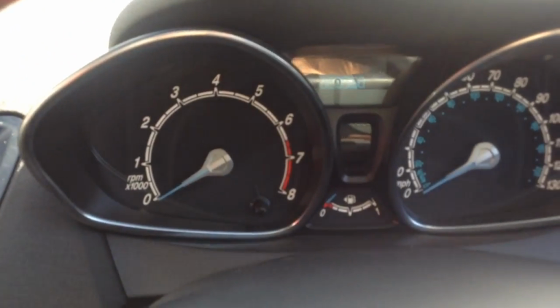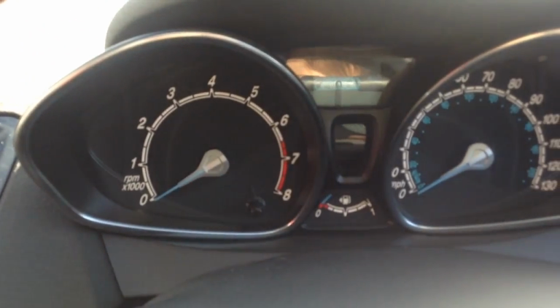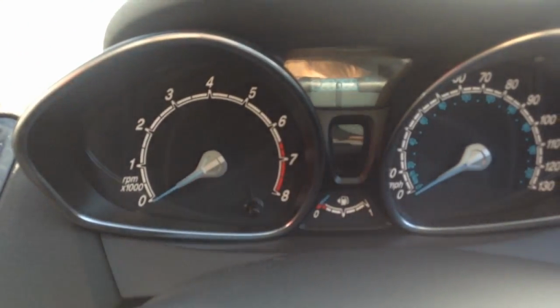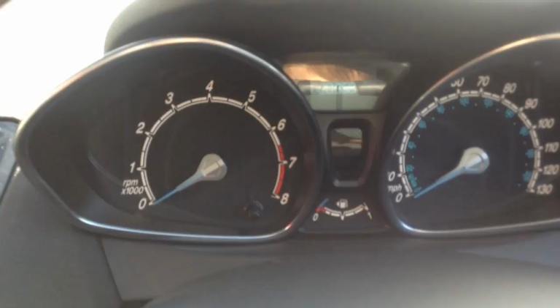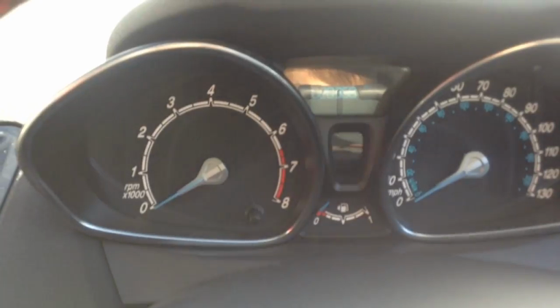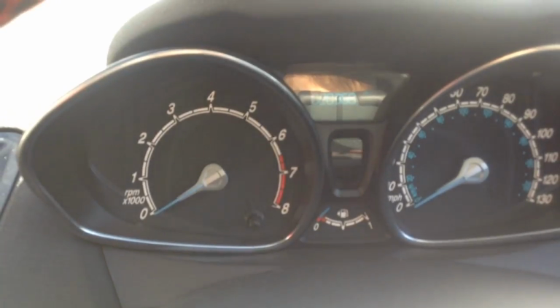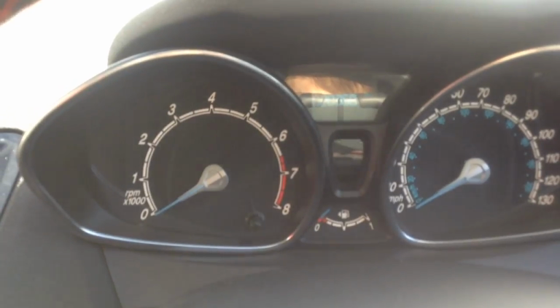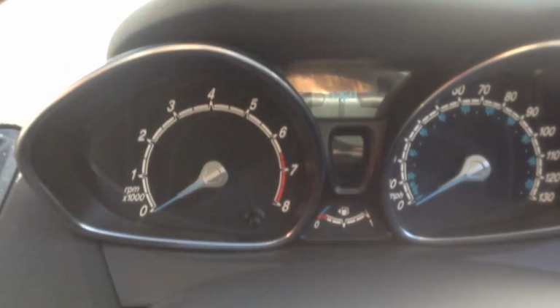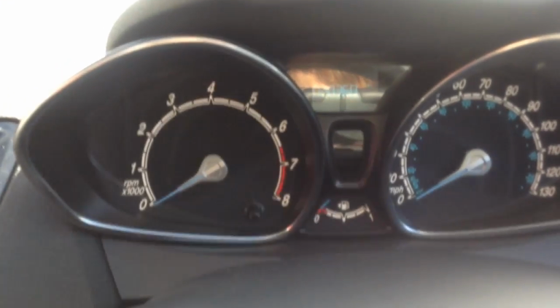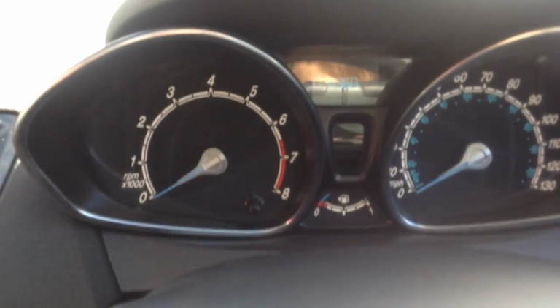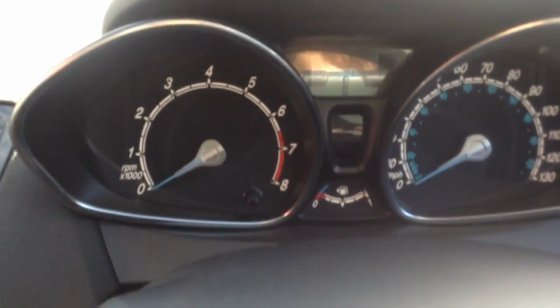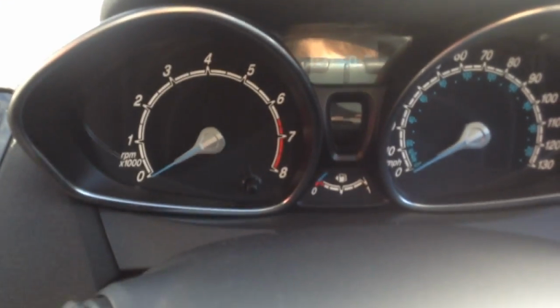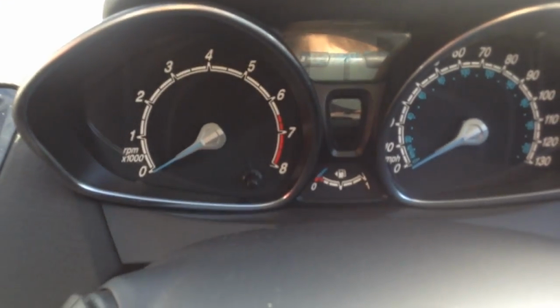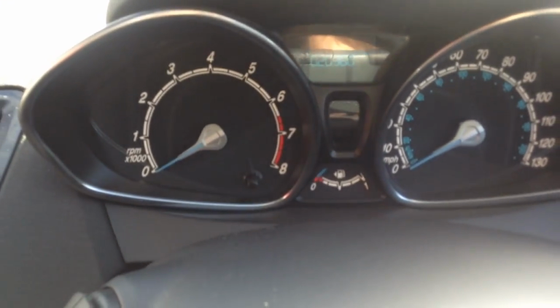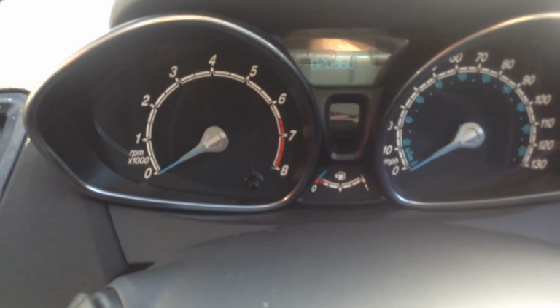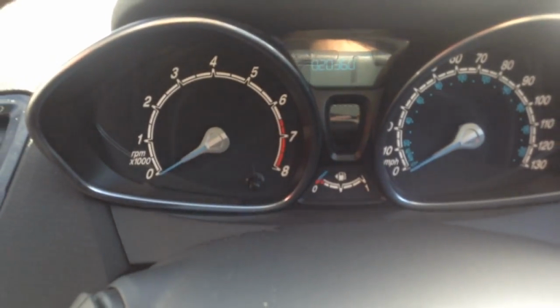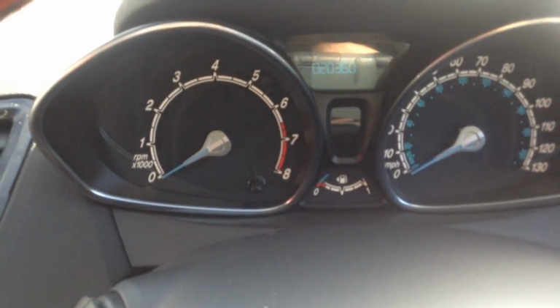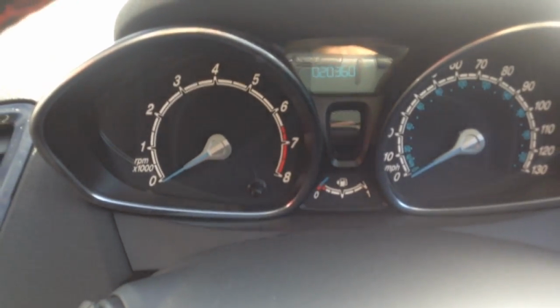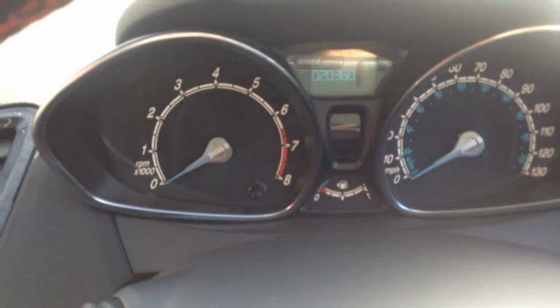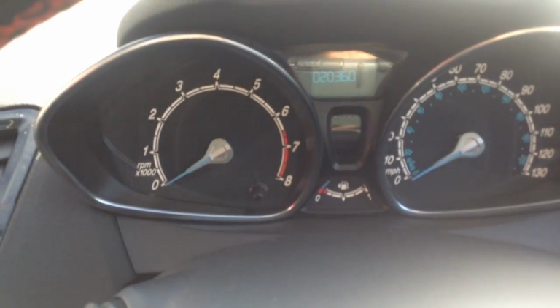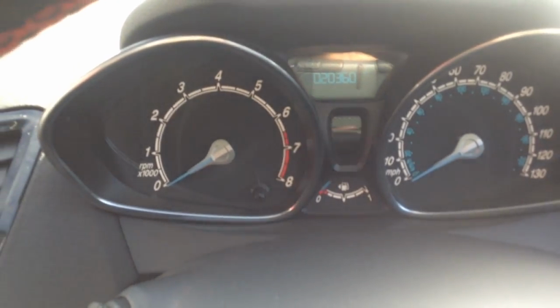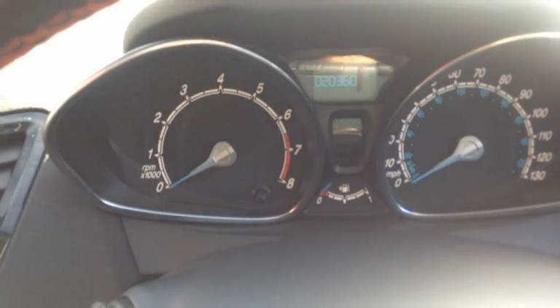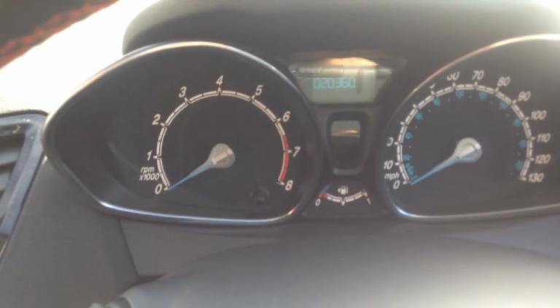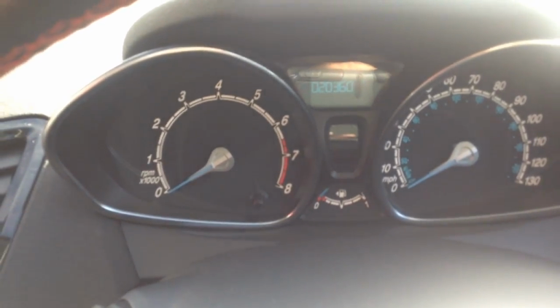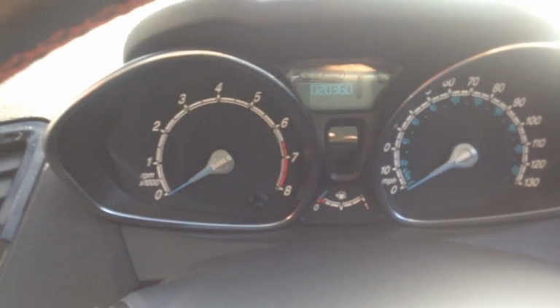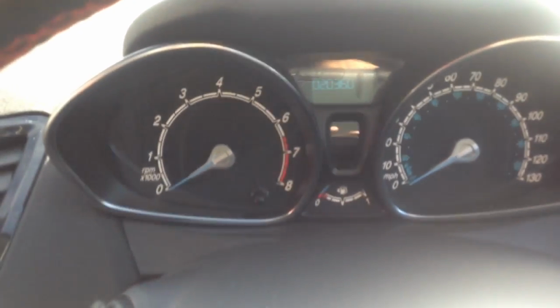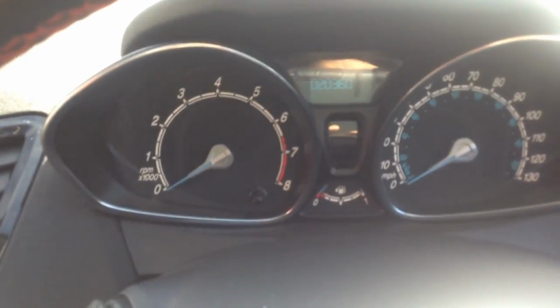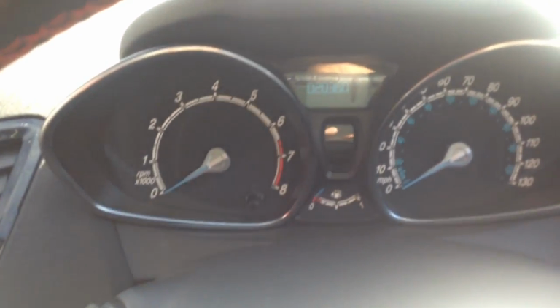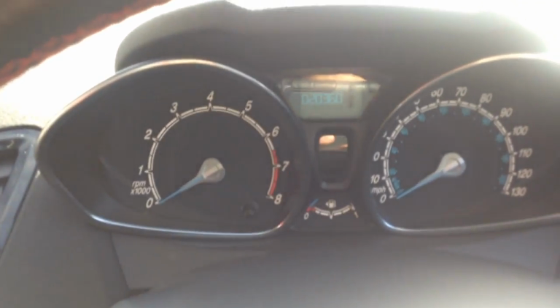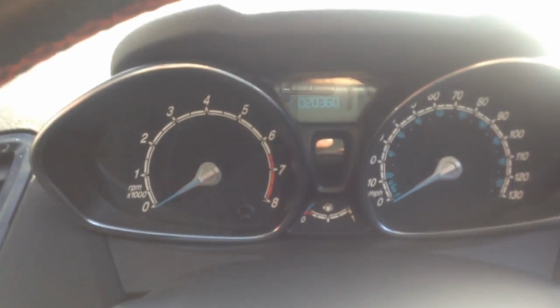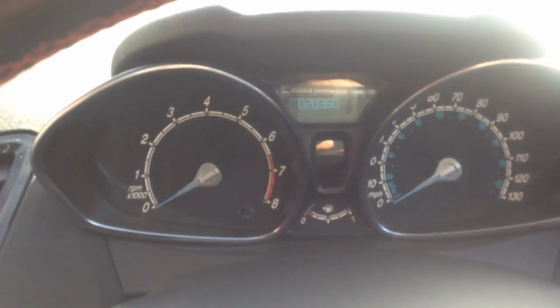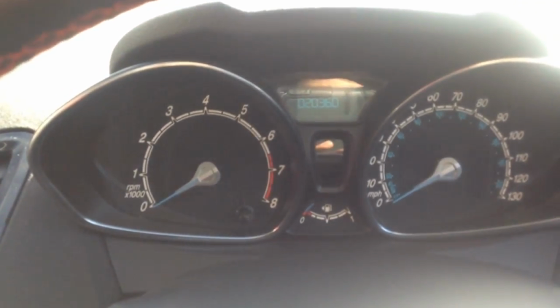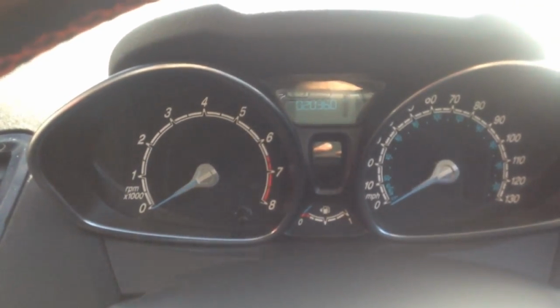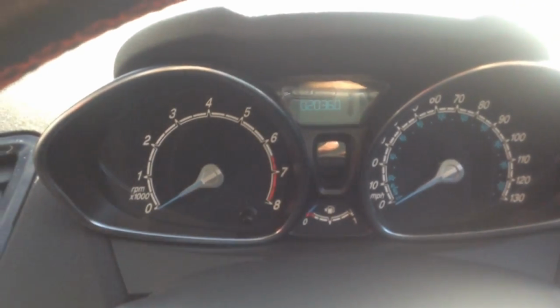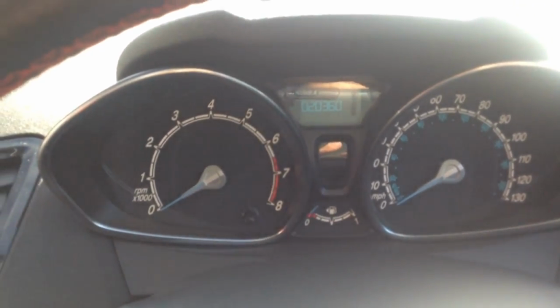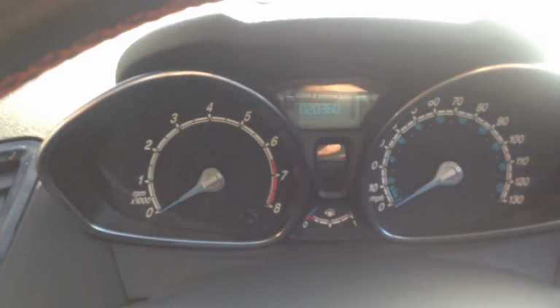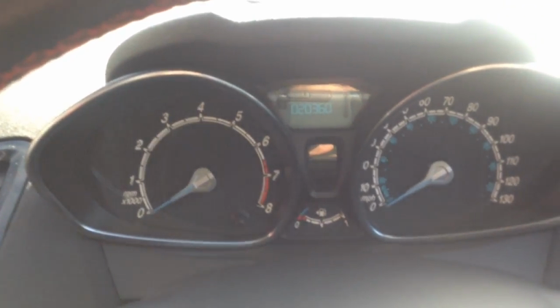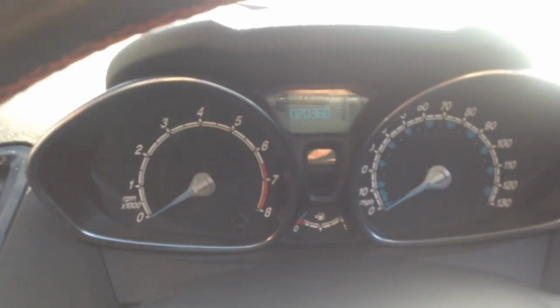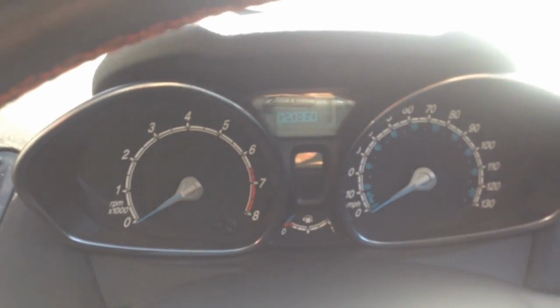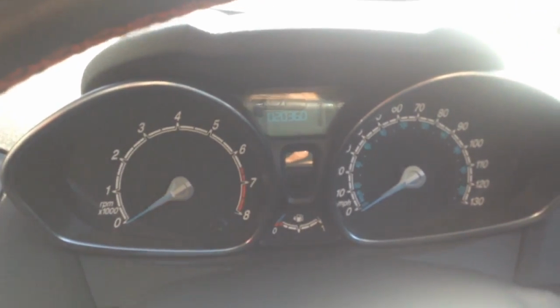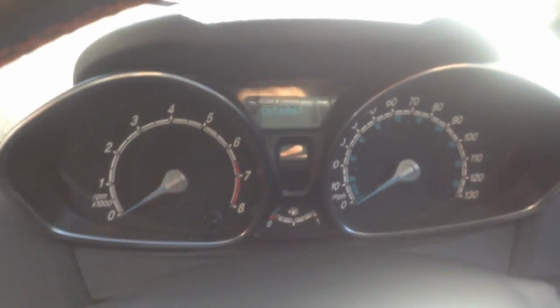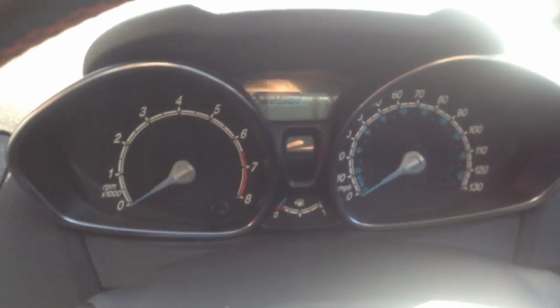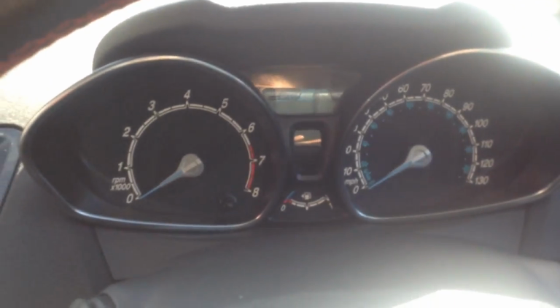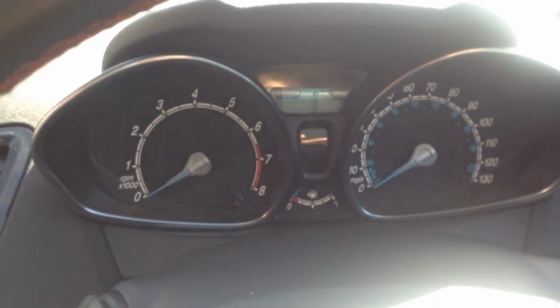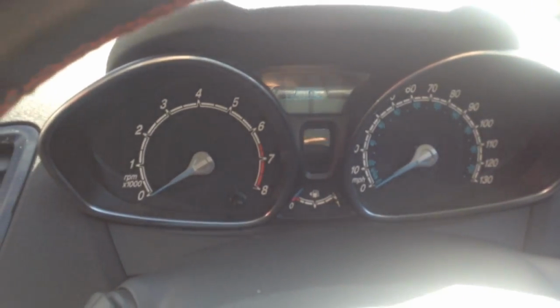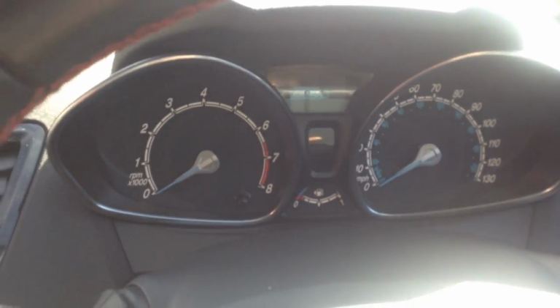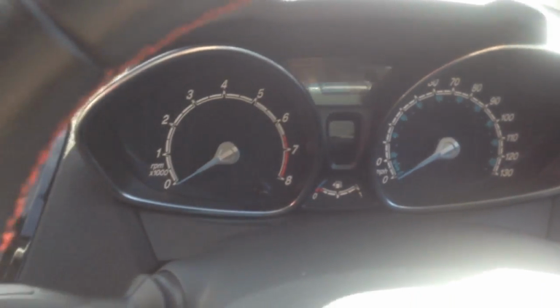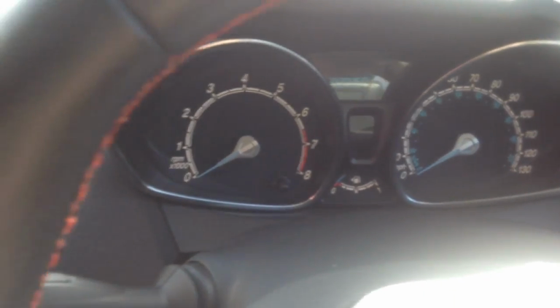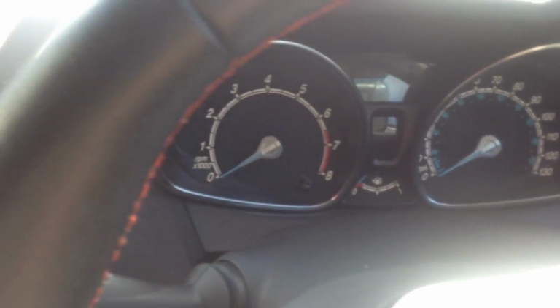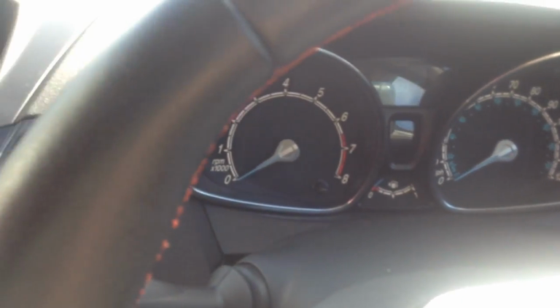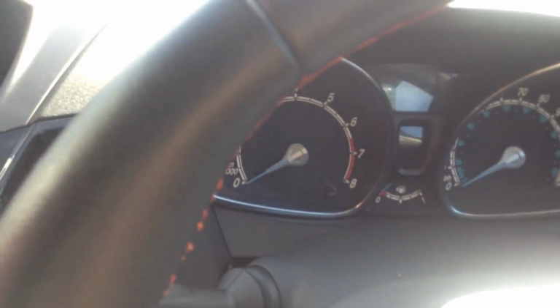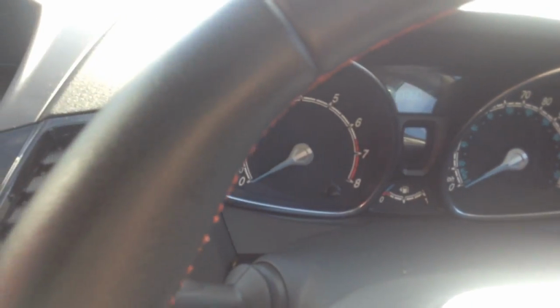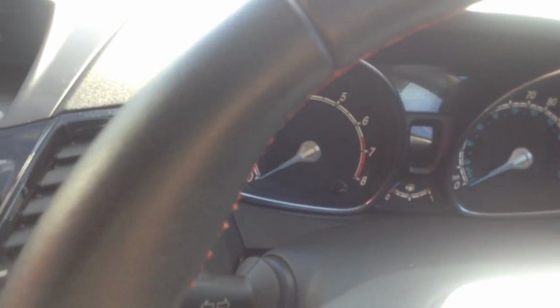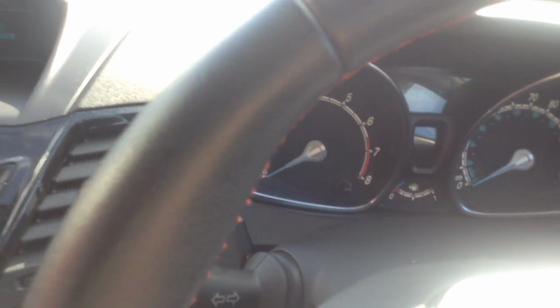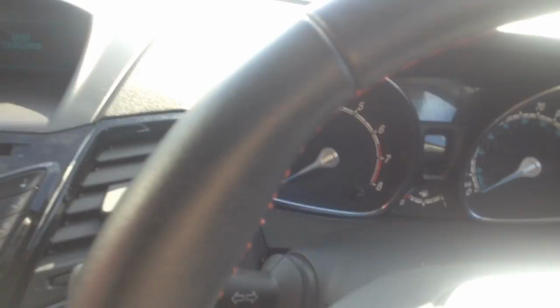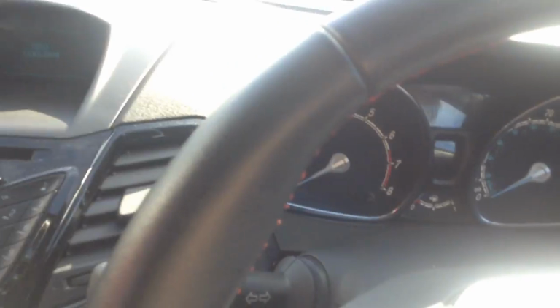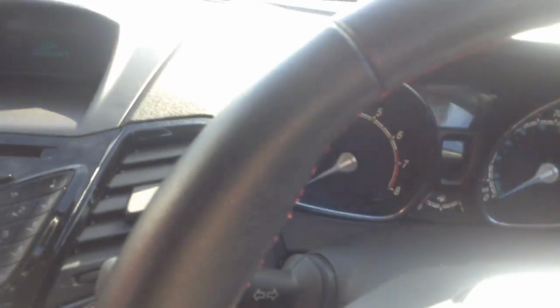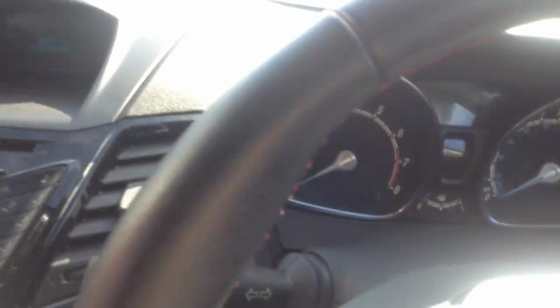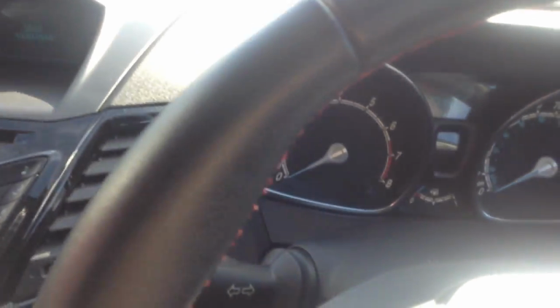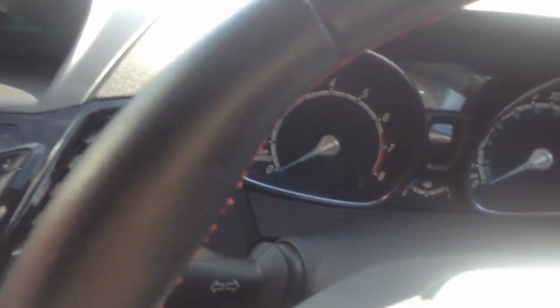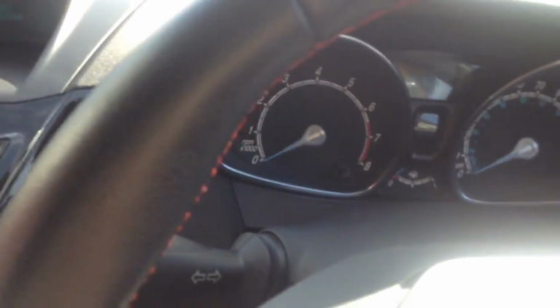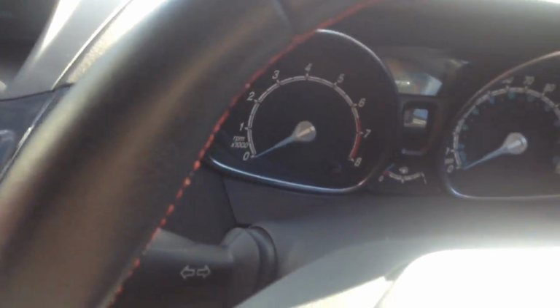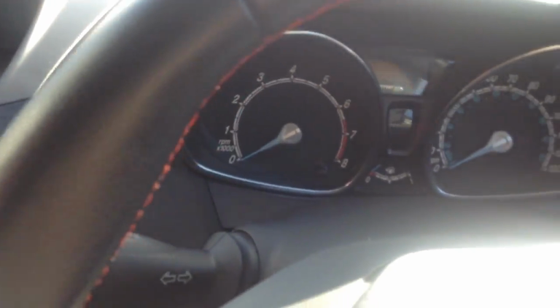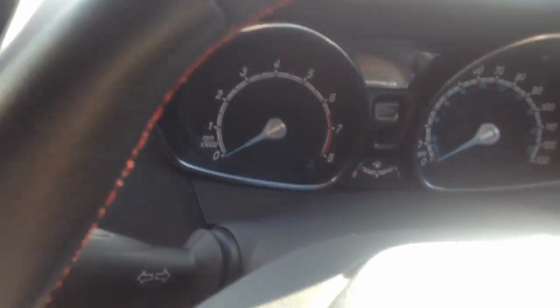Finally, as you can see, really low mileage on this one. It's only done 20,360 miles — so very, very low mileage on the clock.